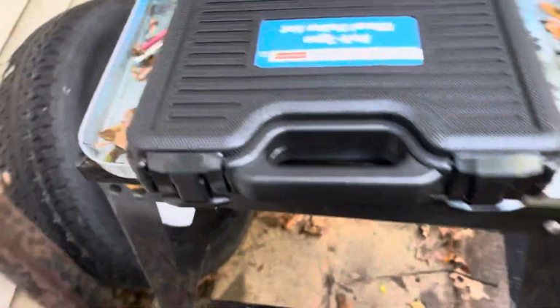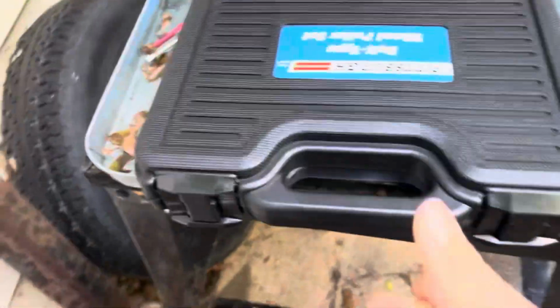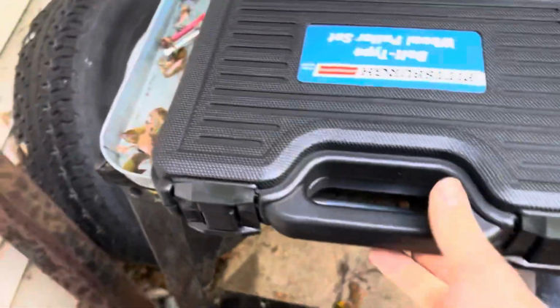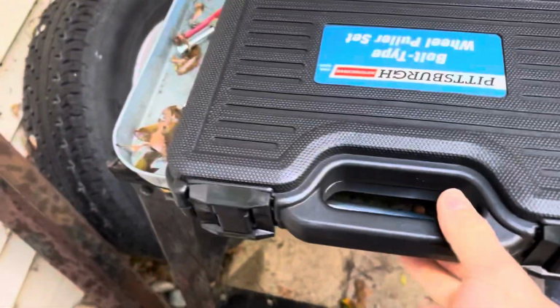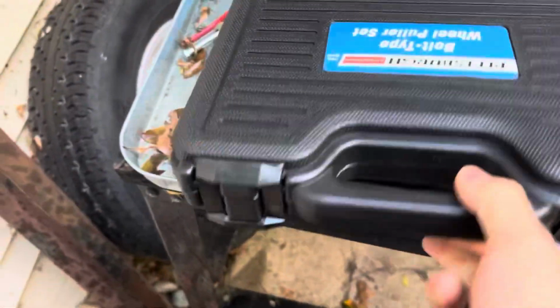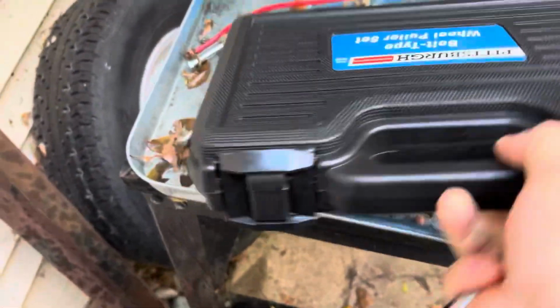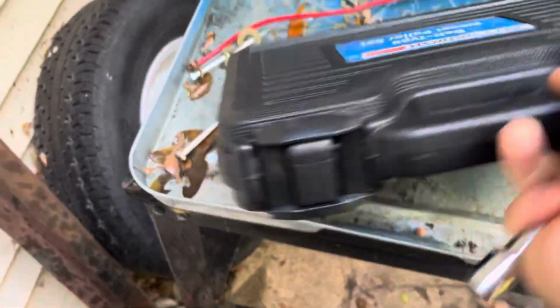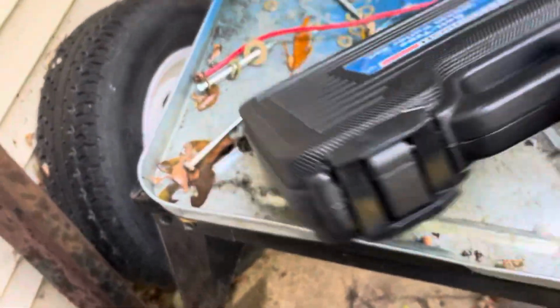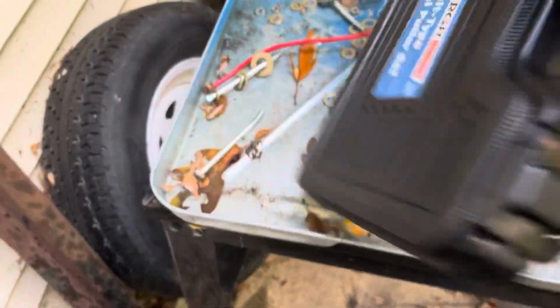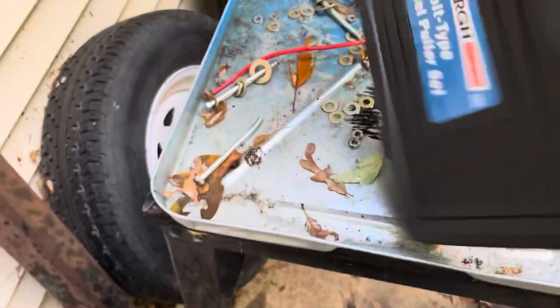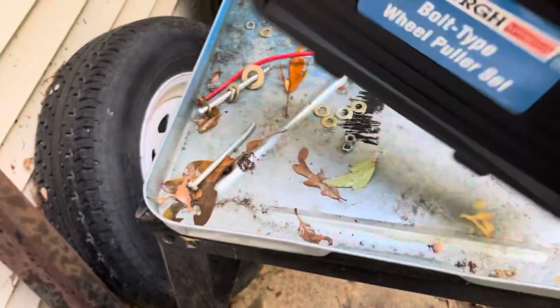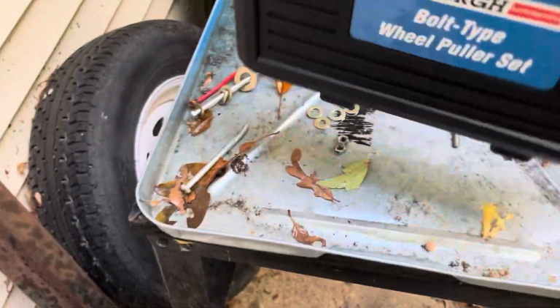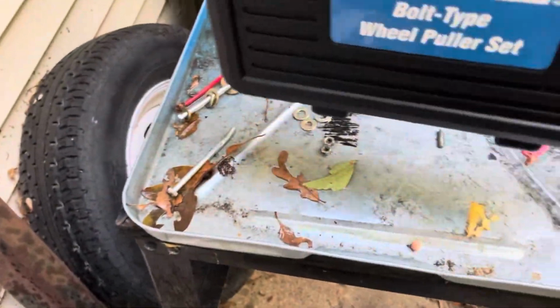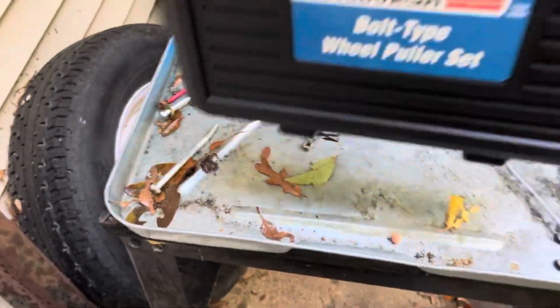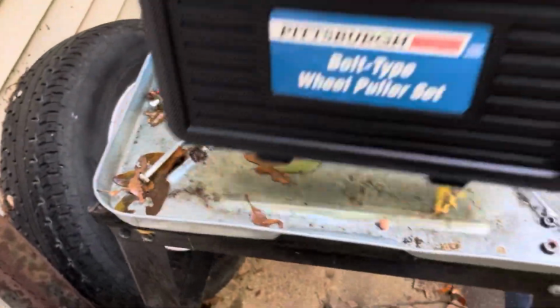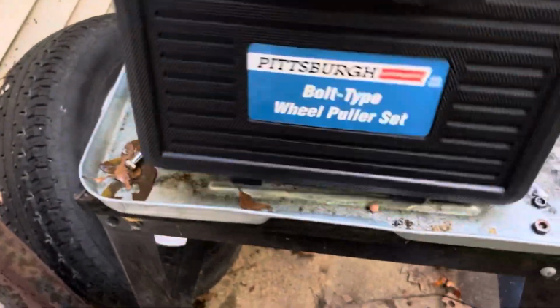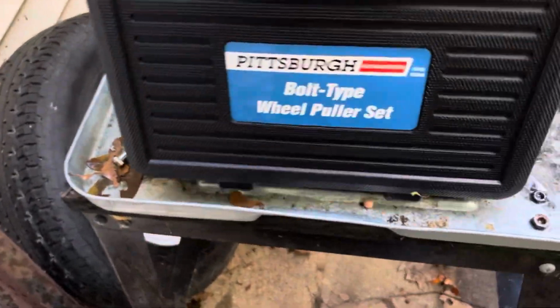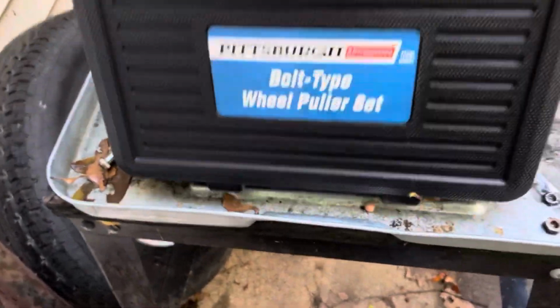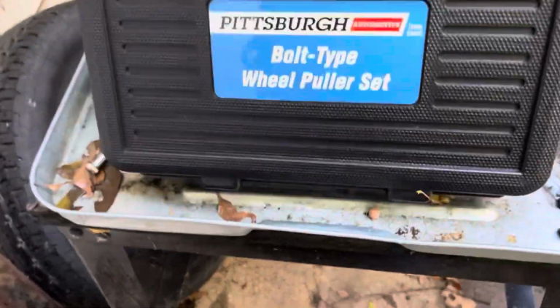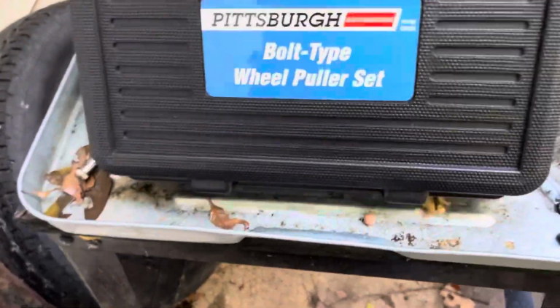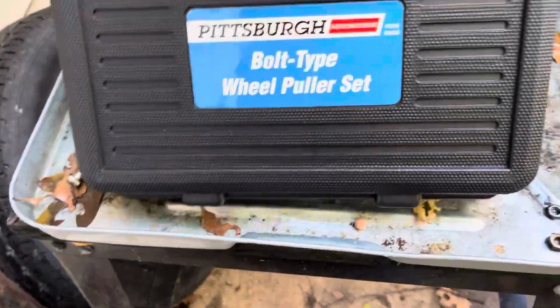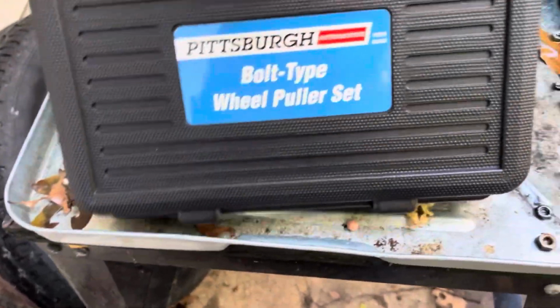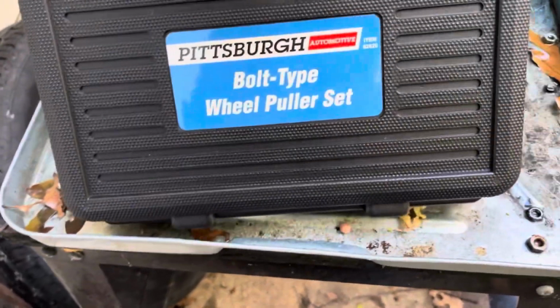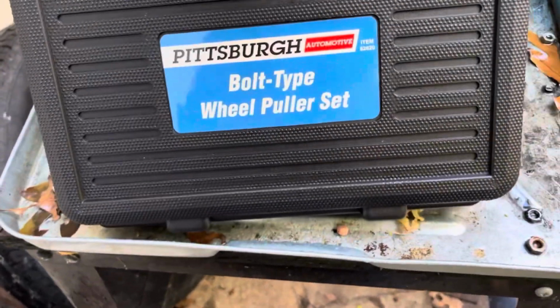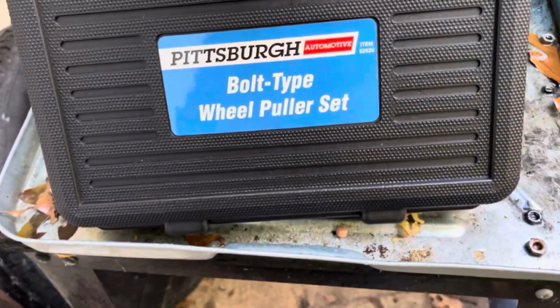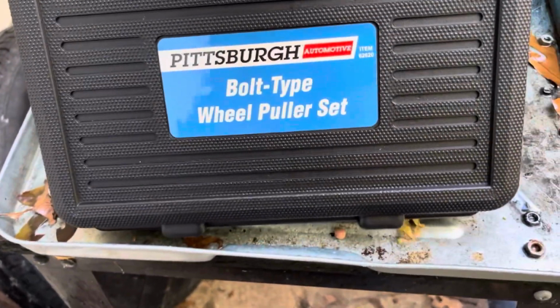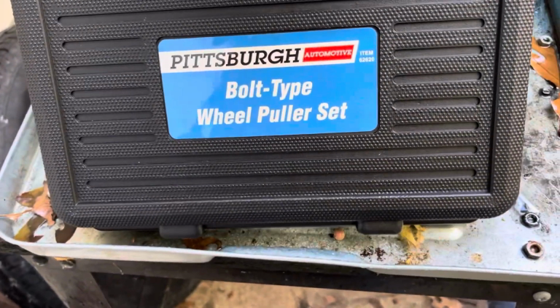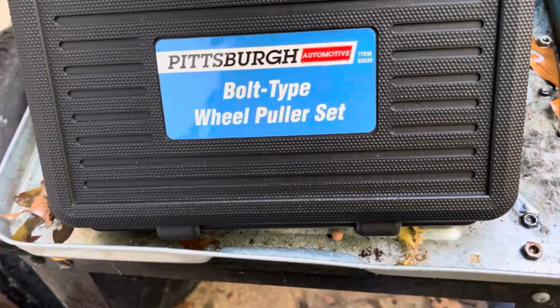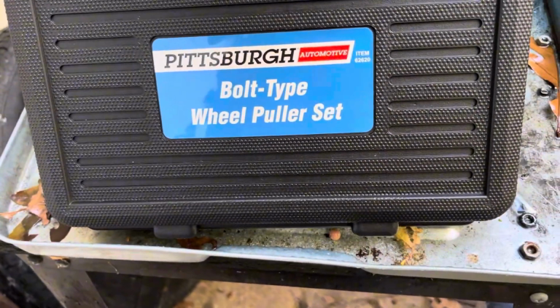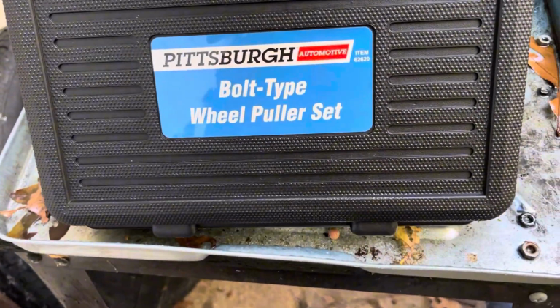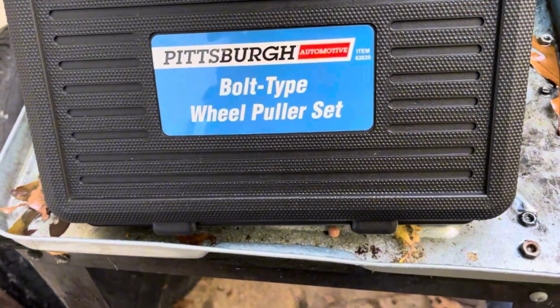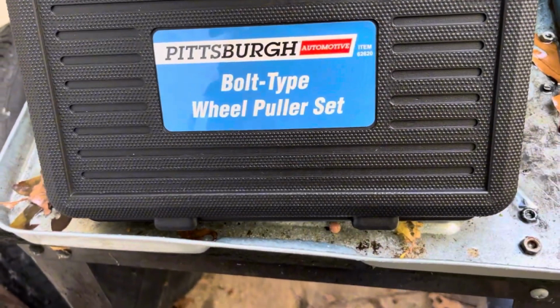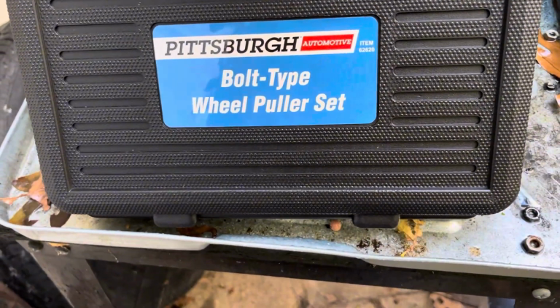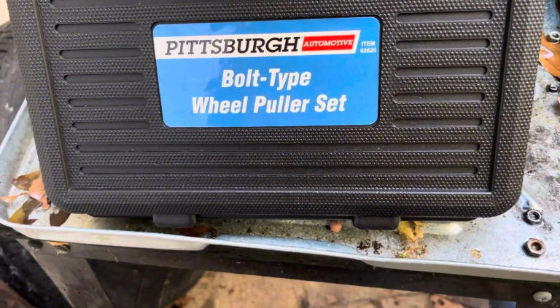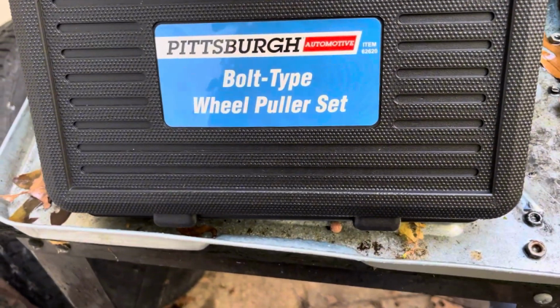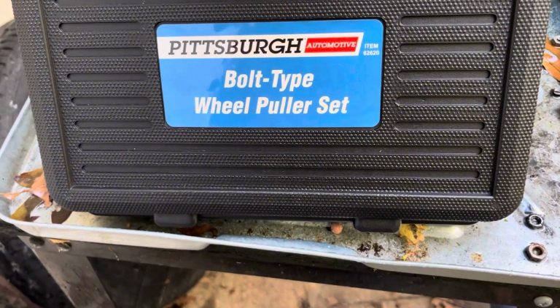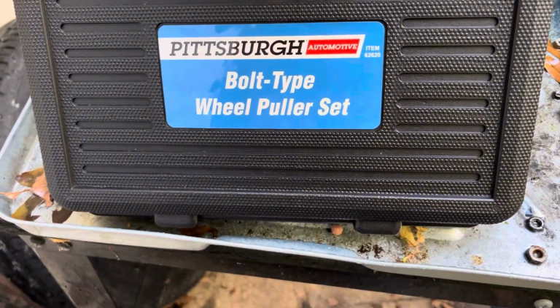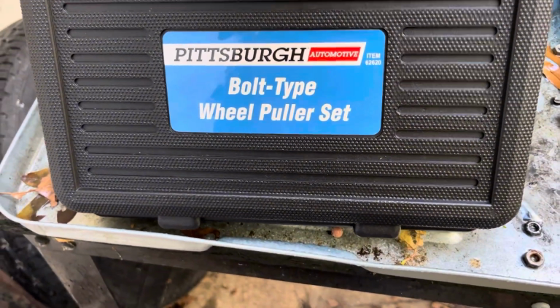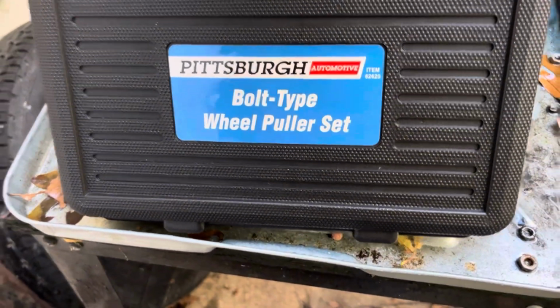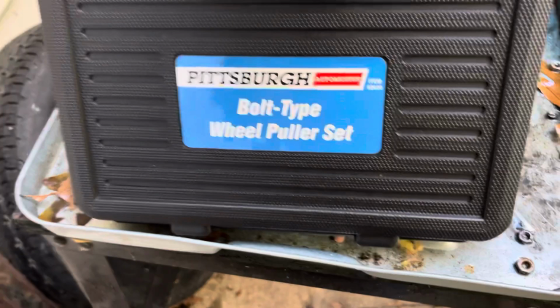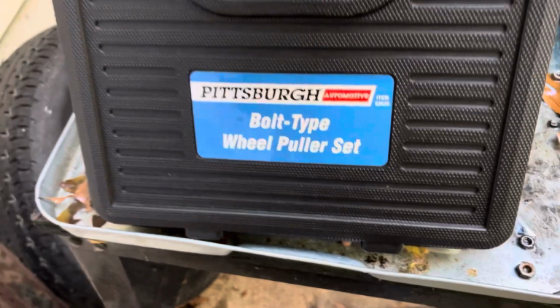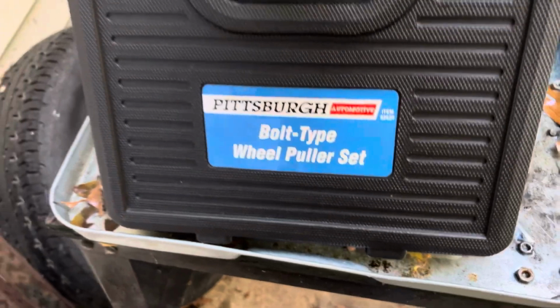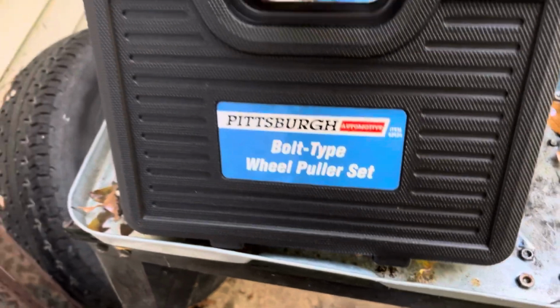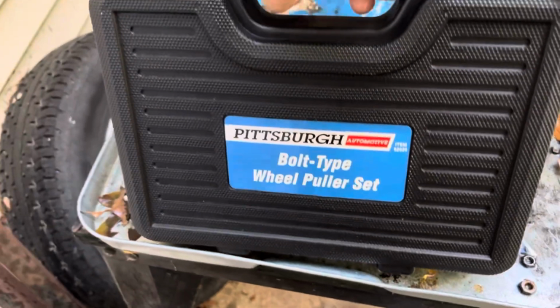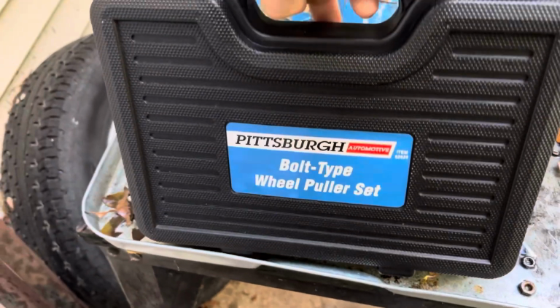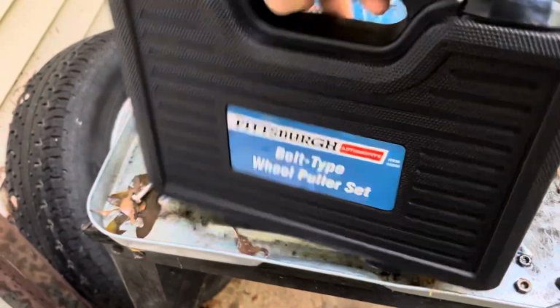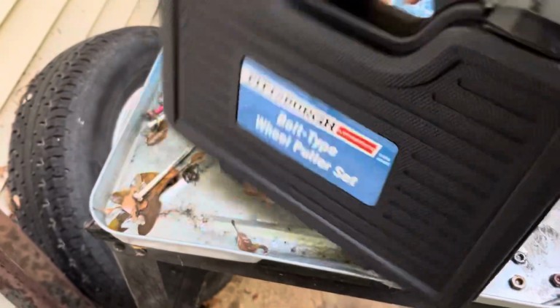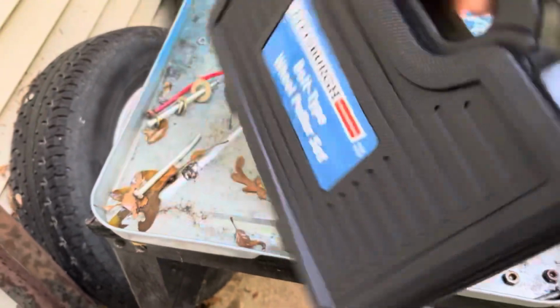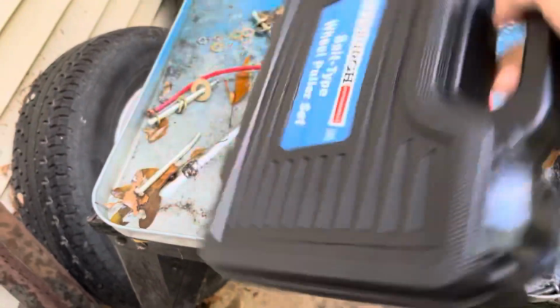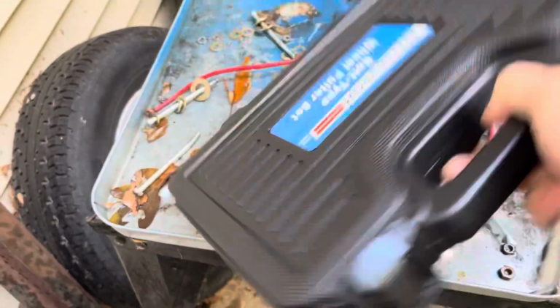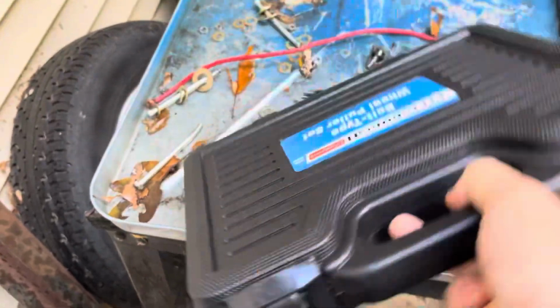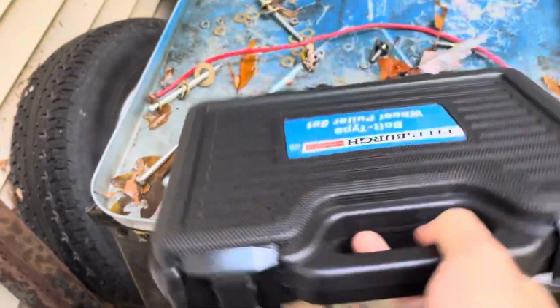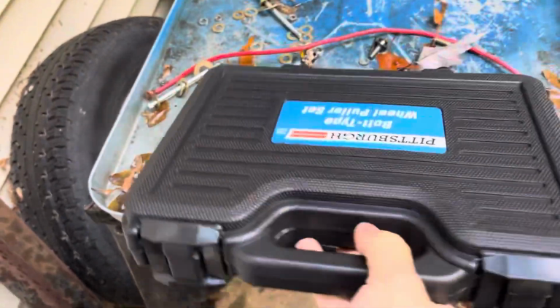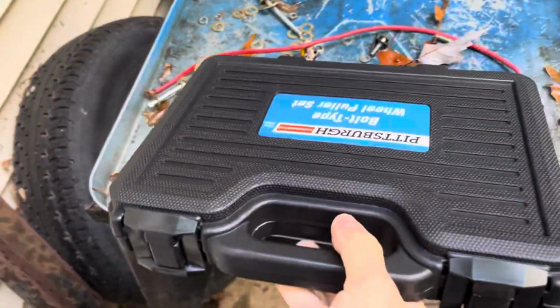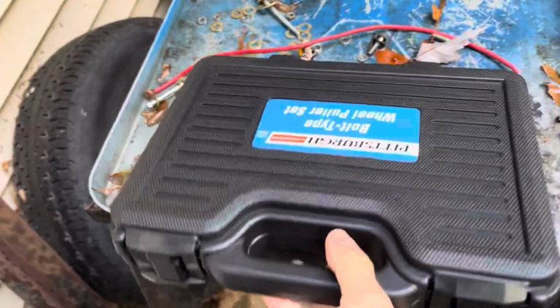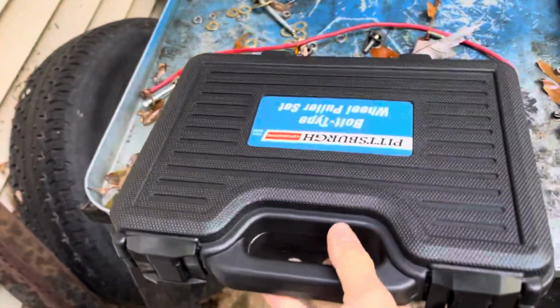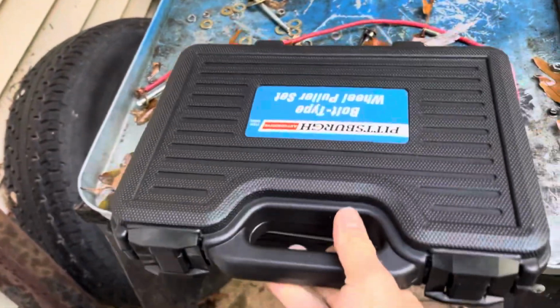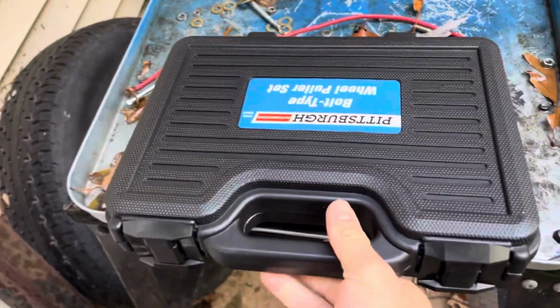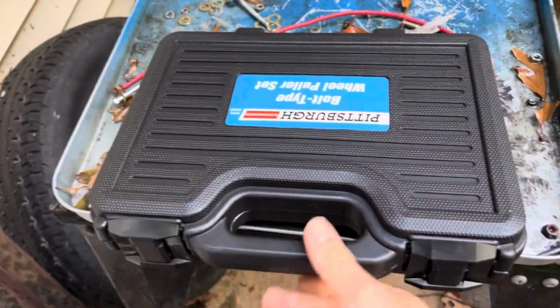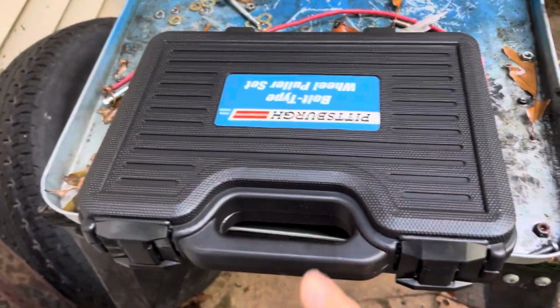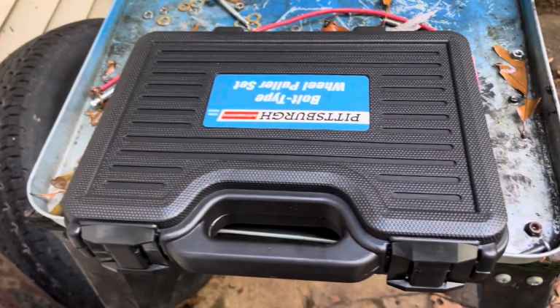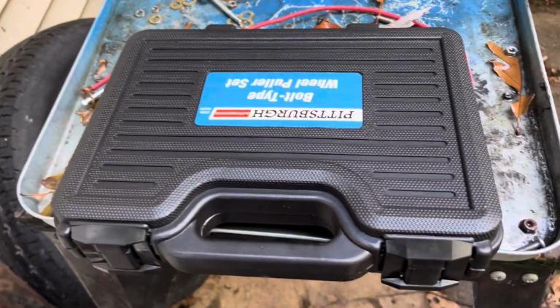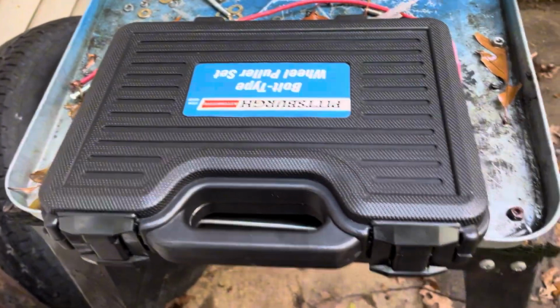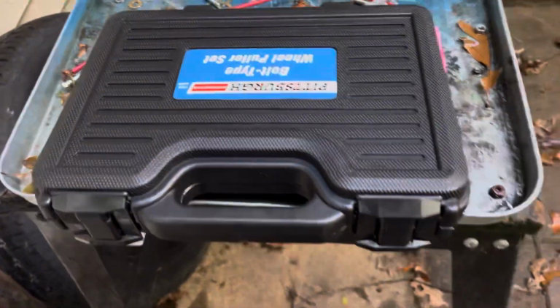This is the one I got, I just picked it up. Wheel-puller set — let's go ahead and open this up and I'll show you how this works.